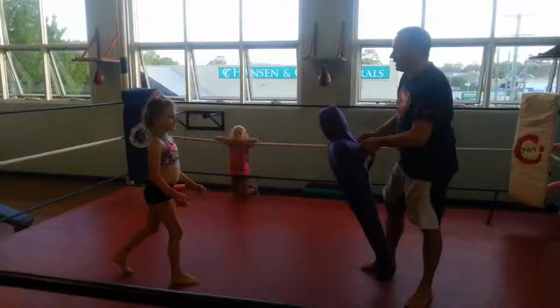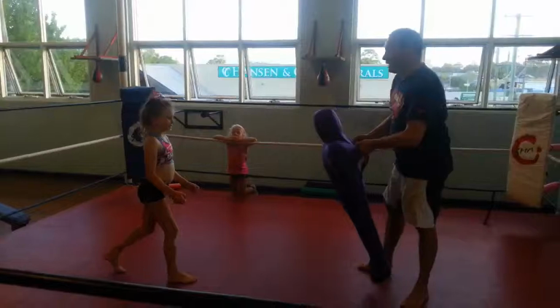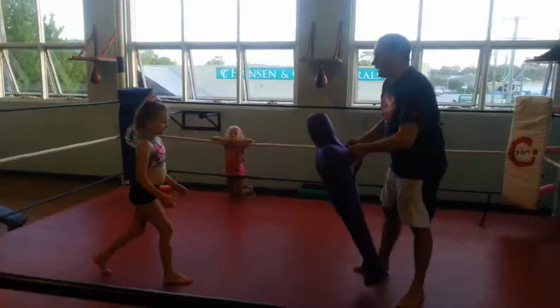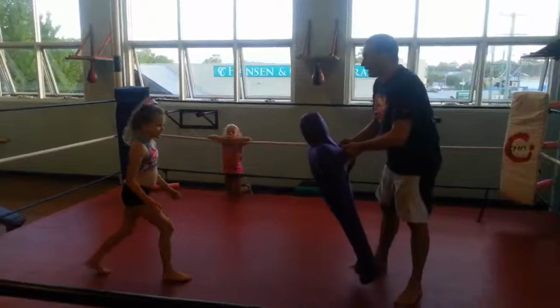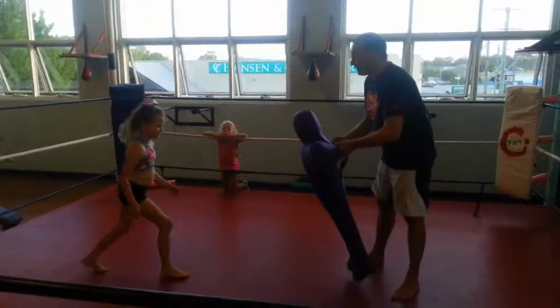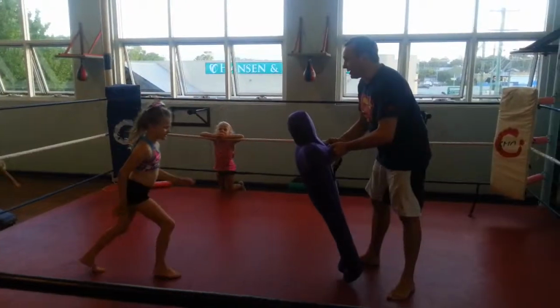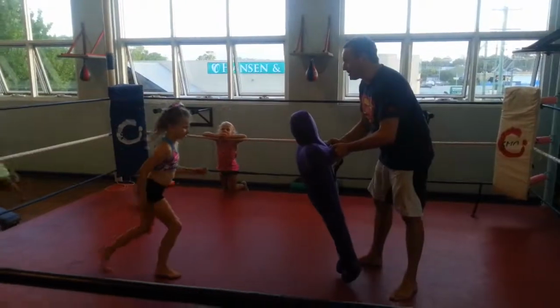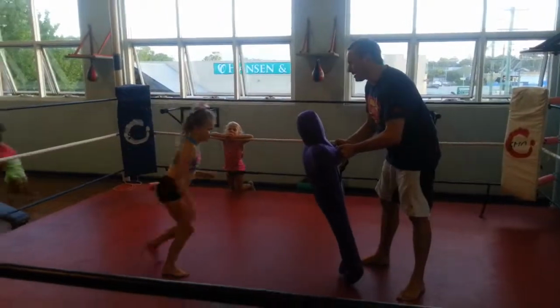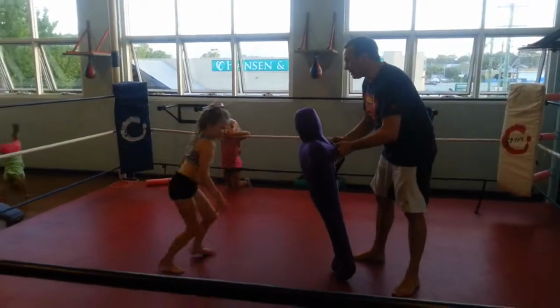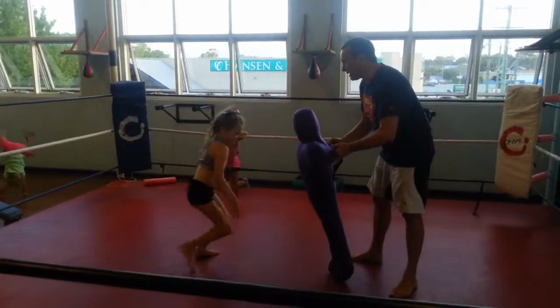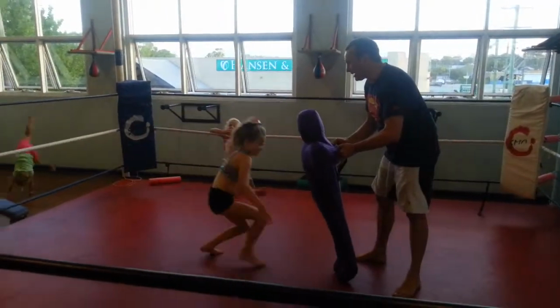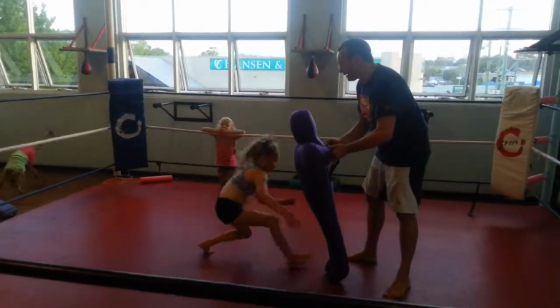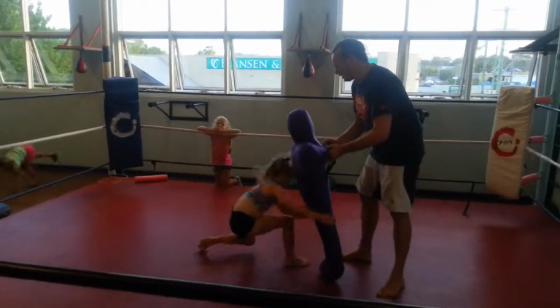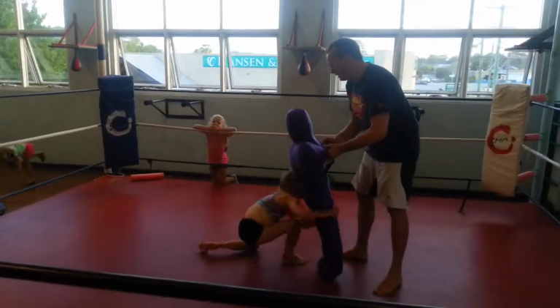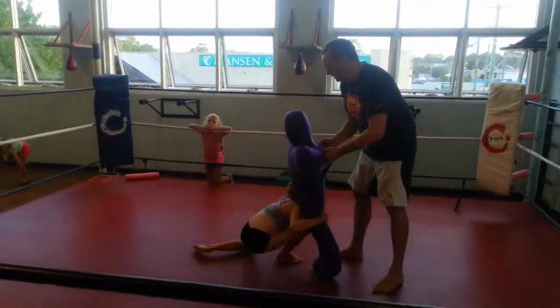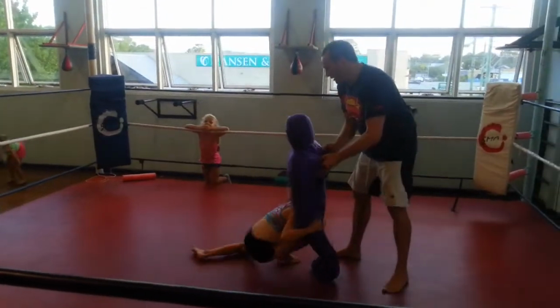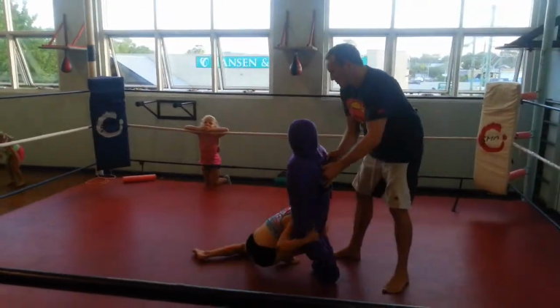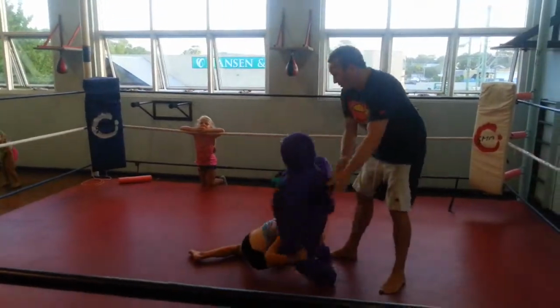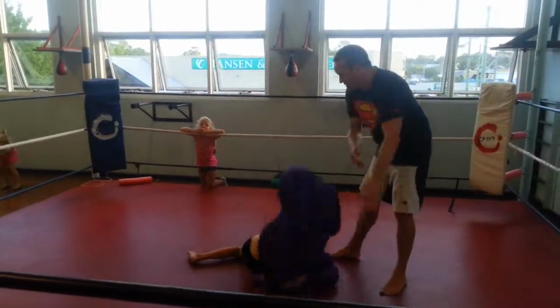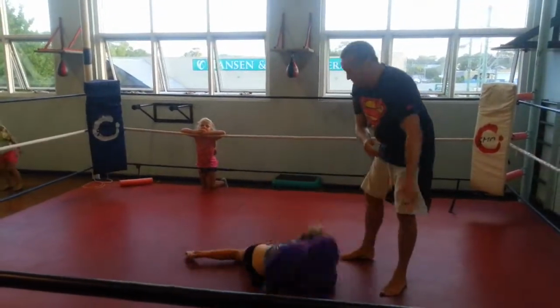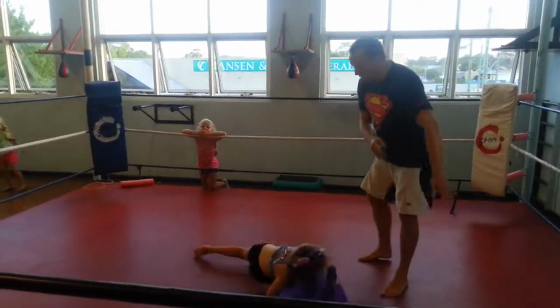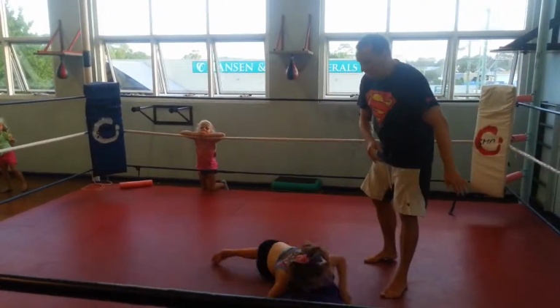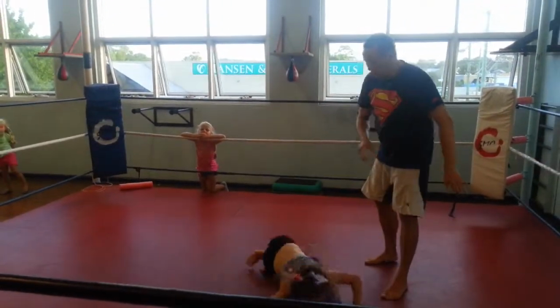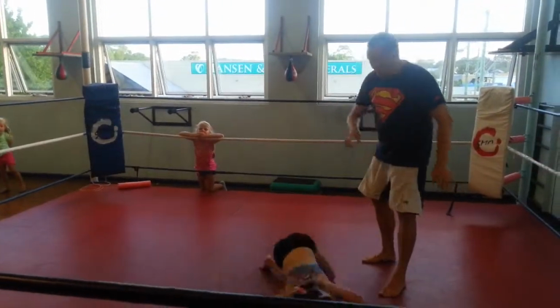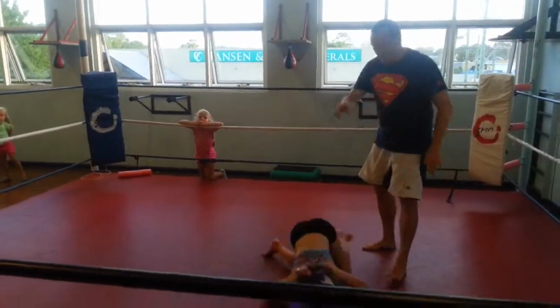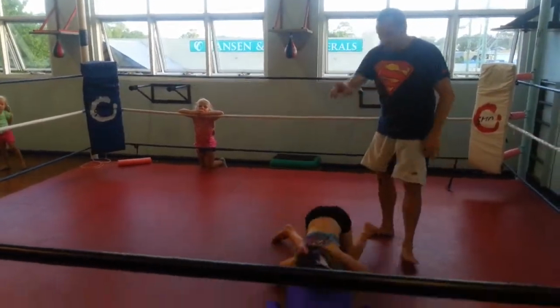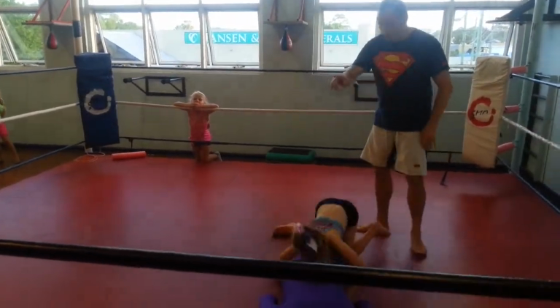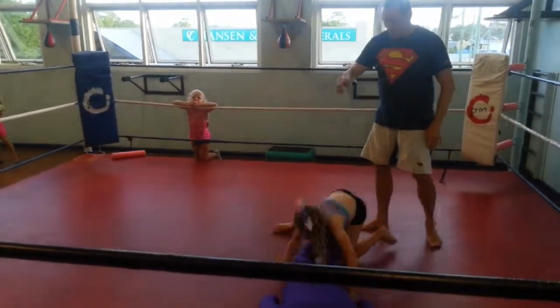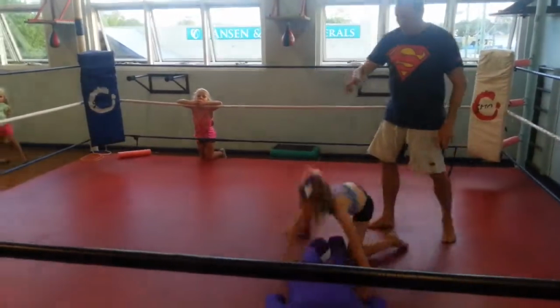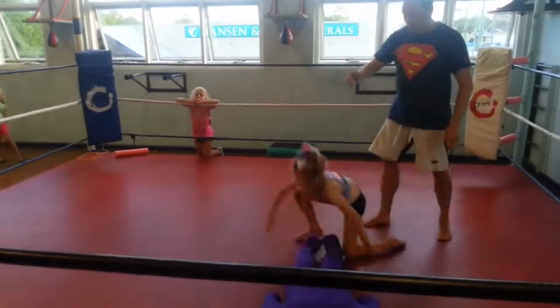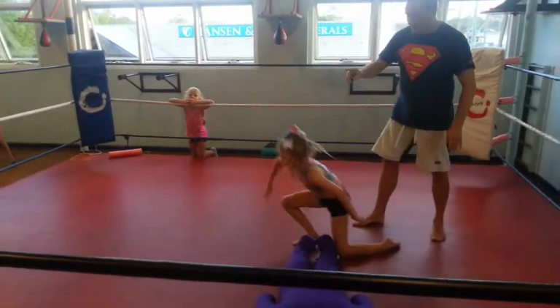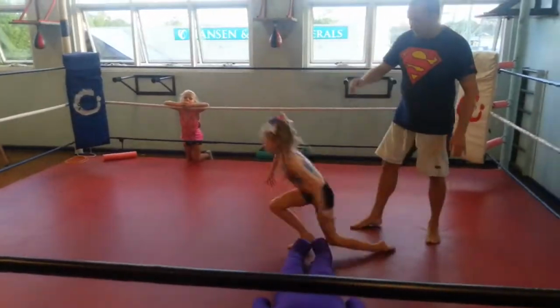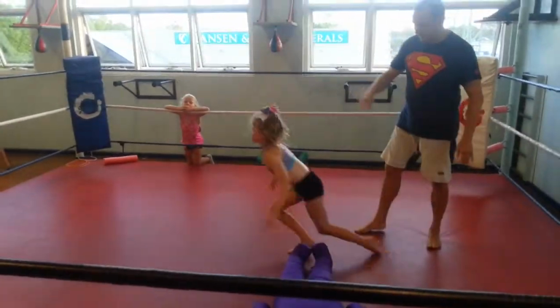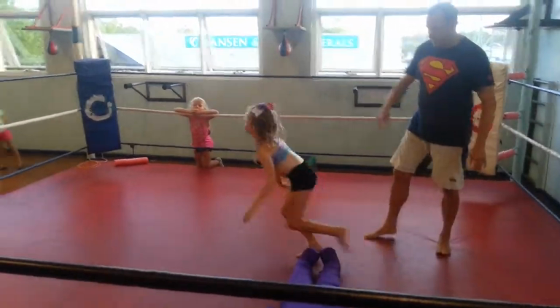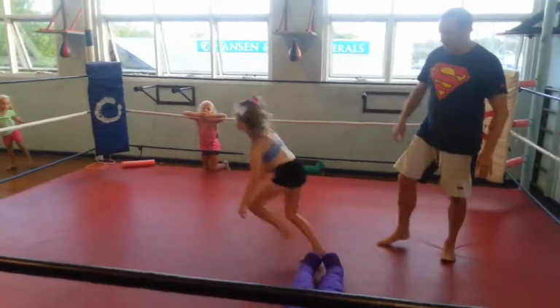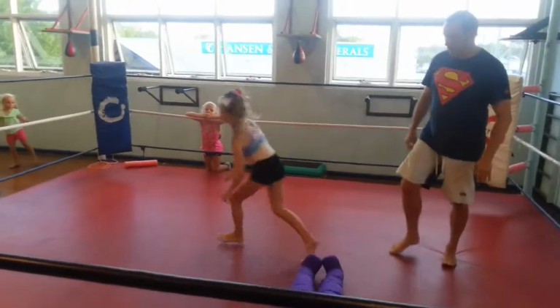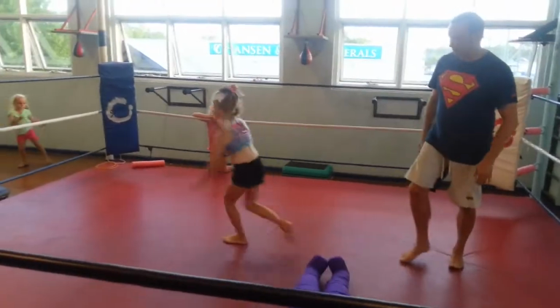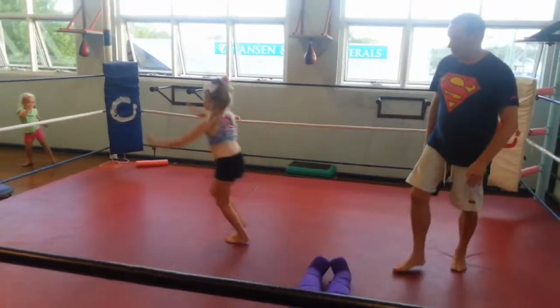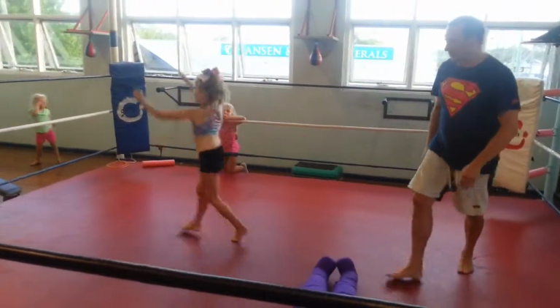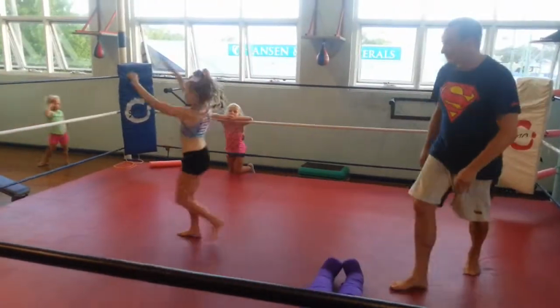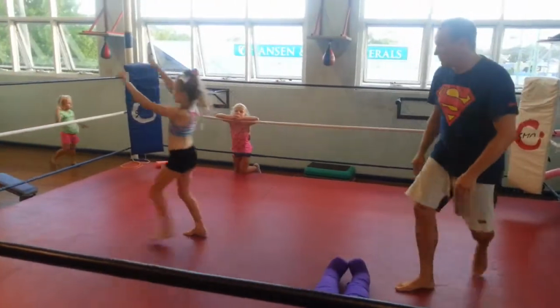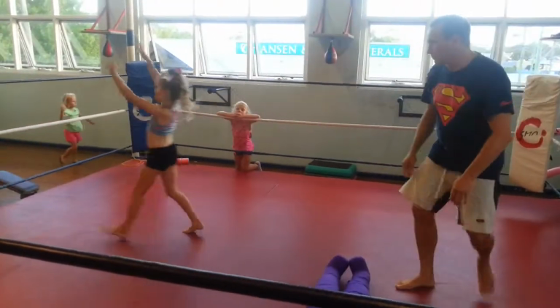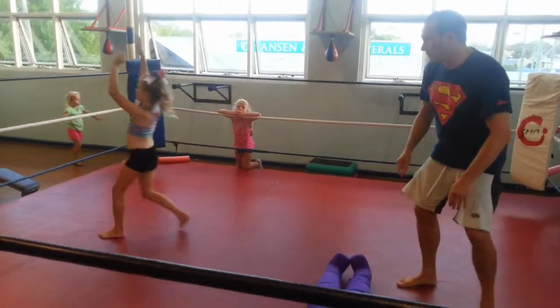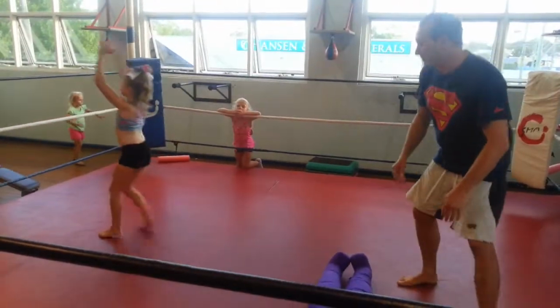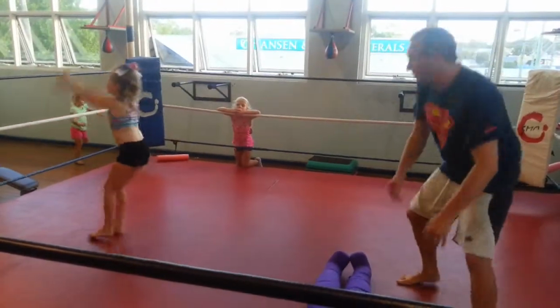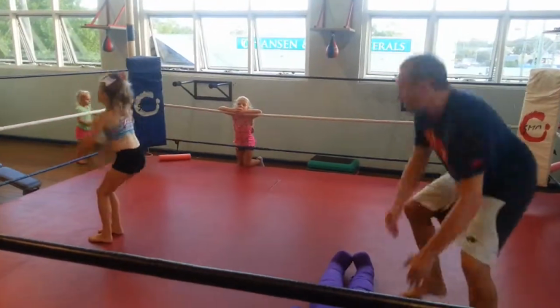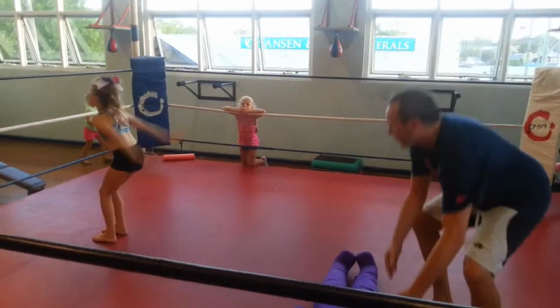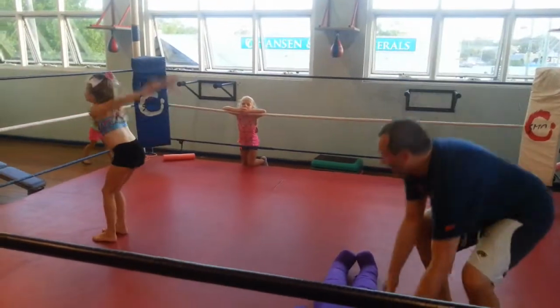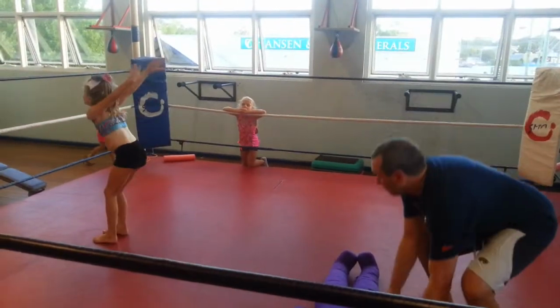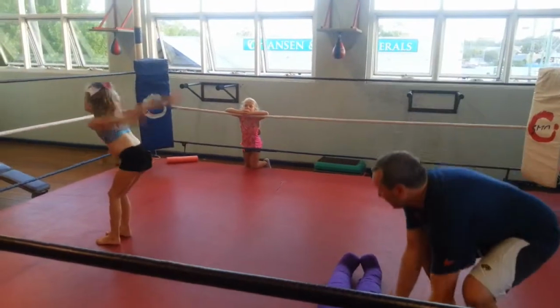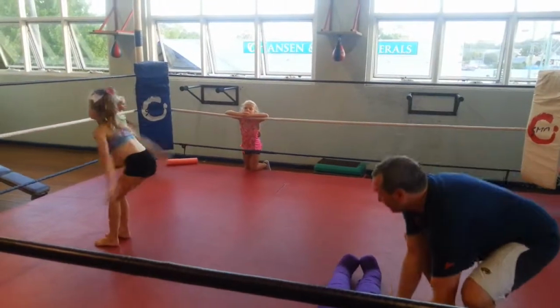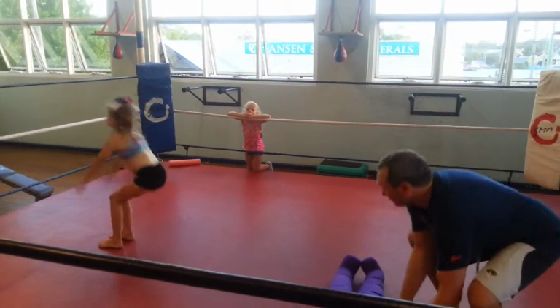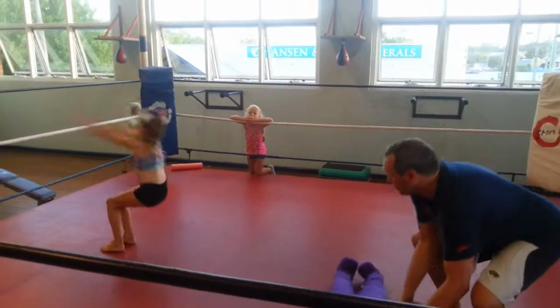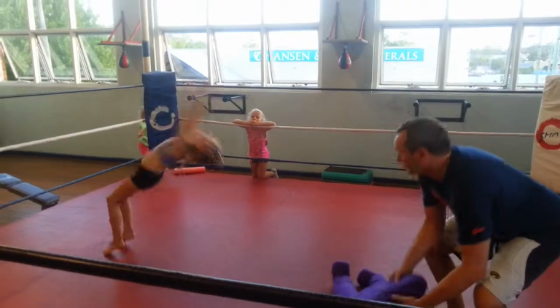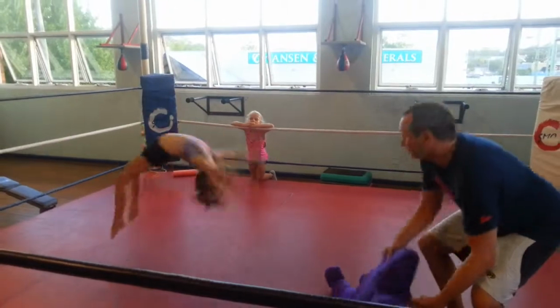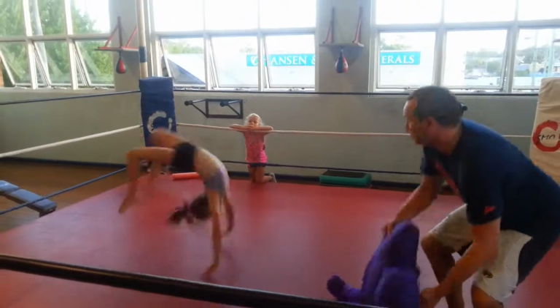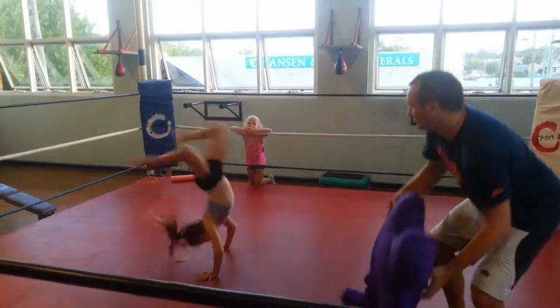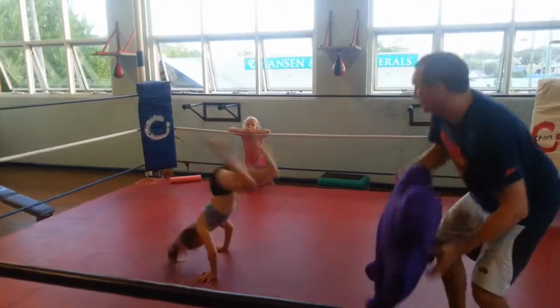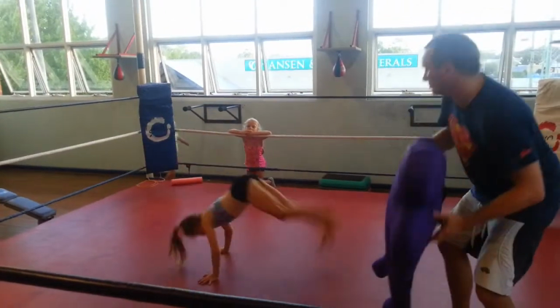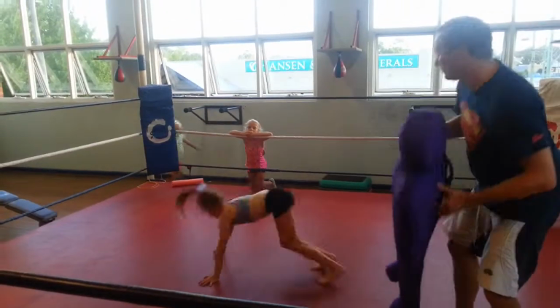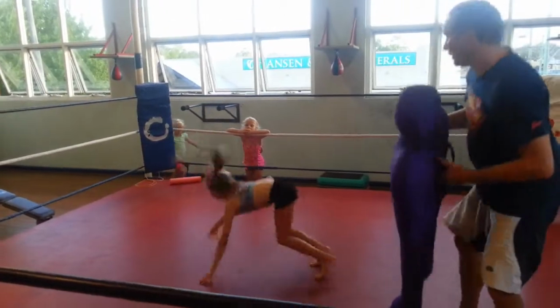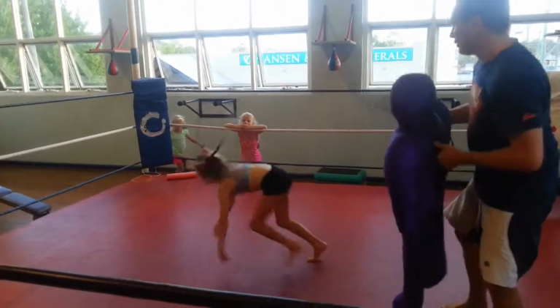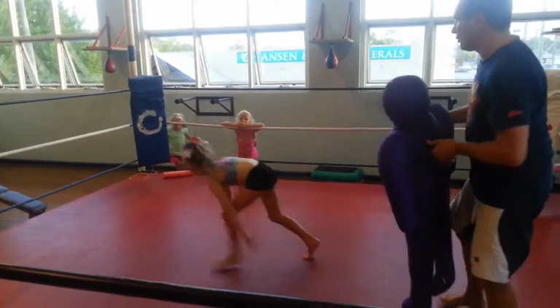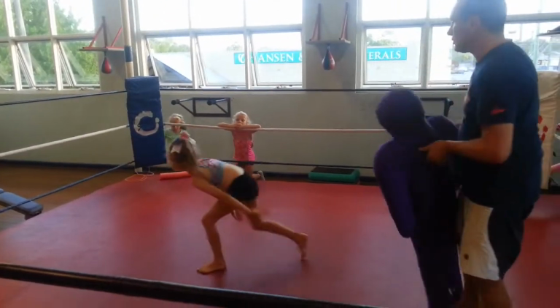Okay, ready? Double leg. Boom. That's it. Up. Back lift. Good.